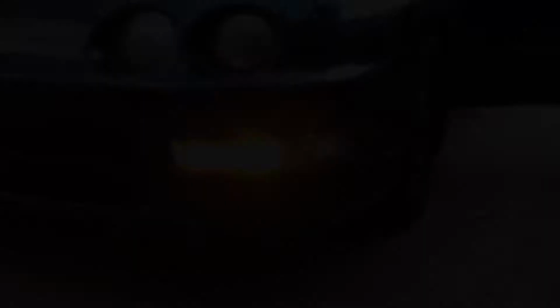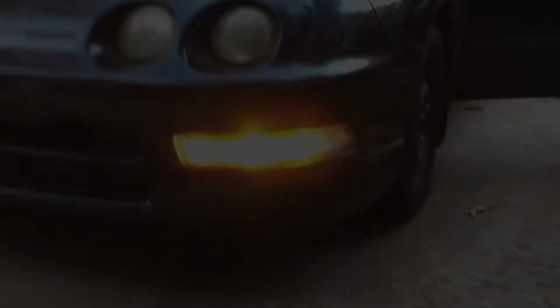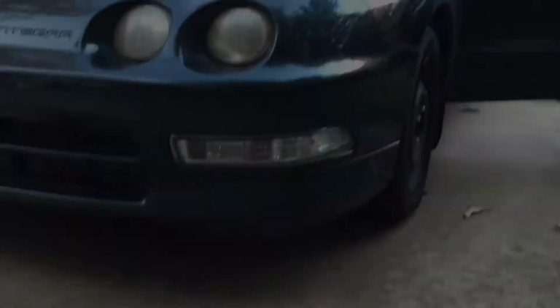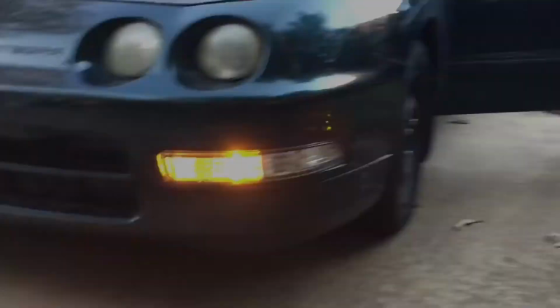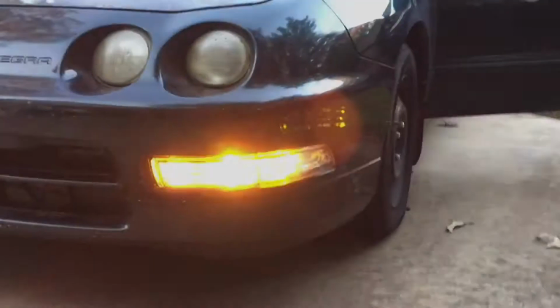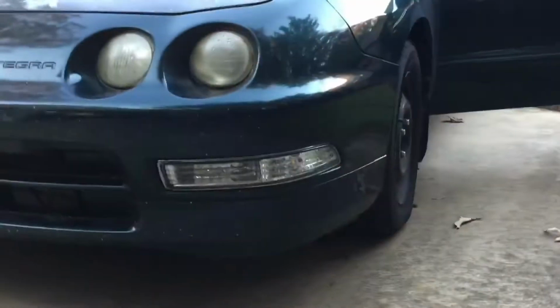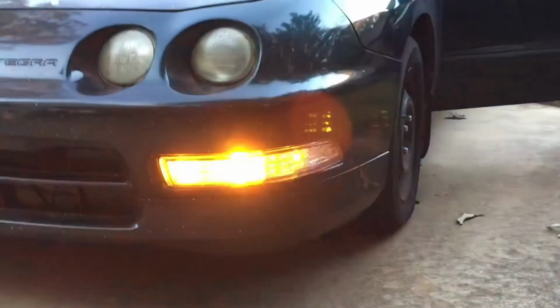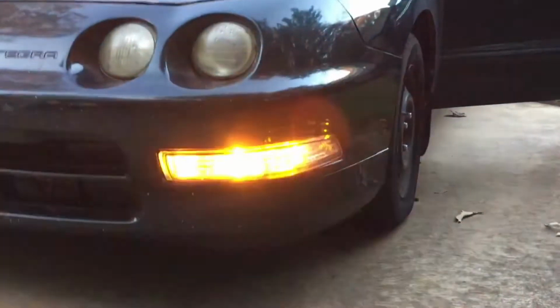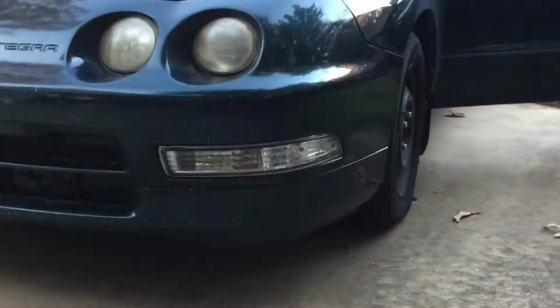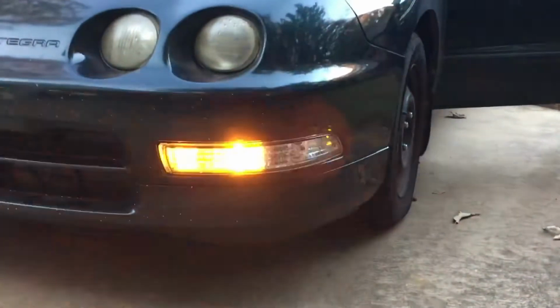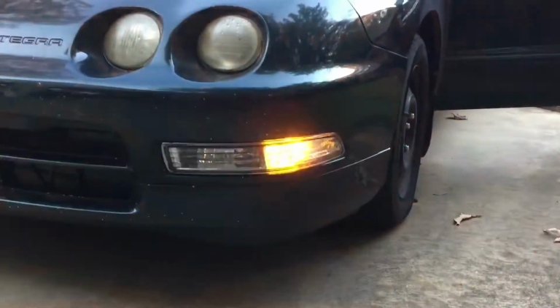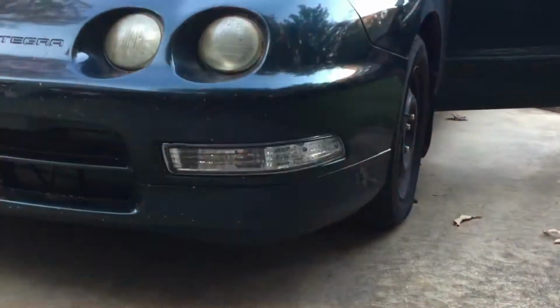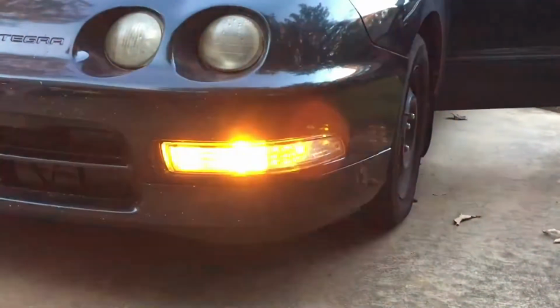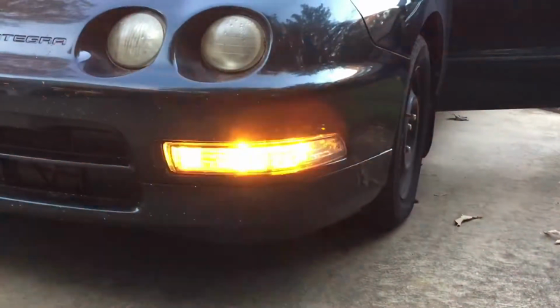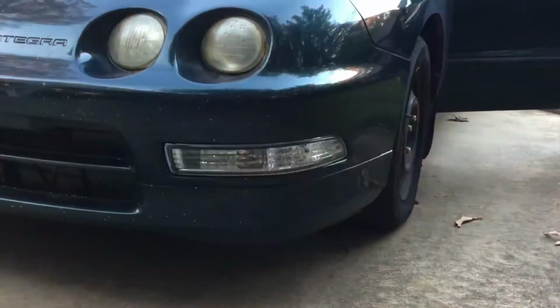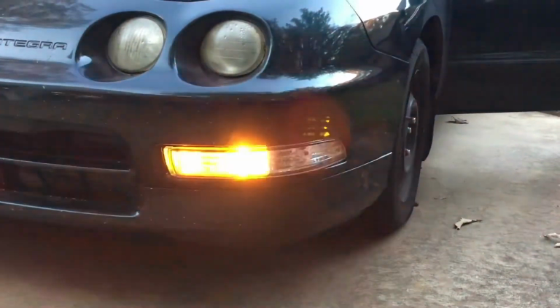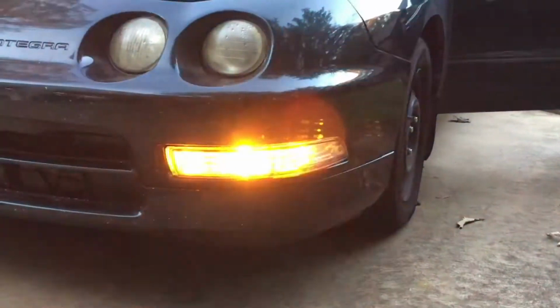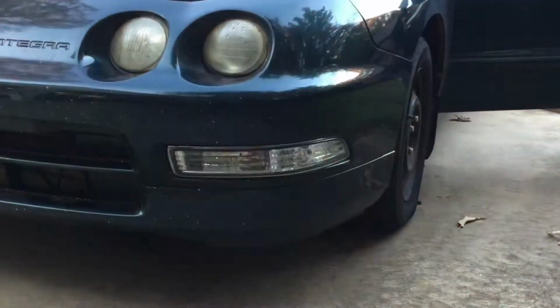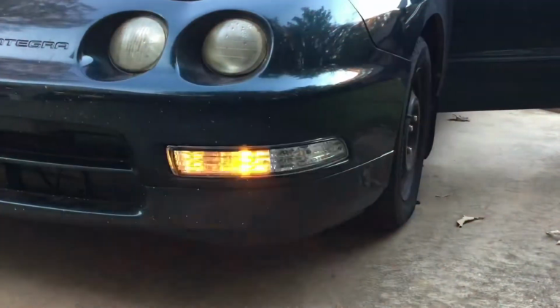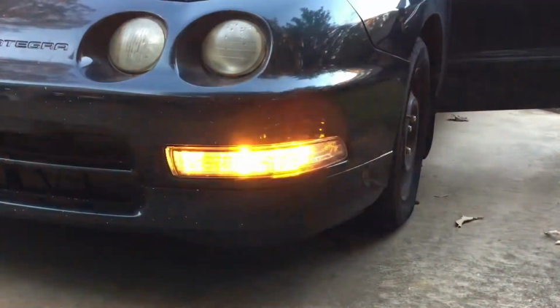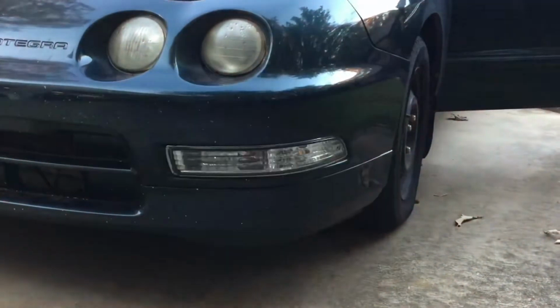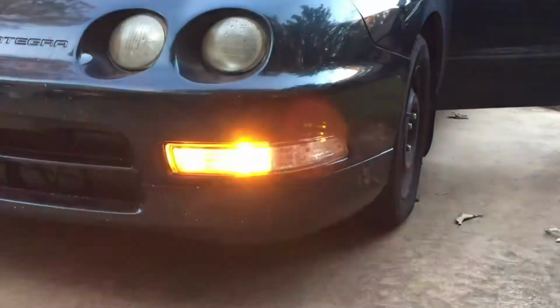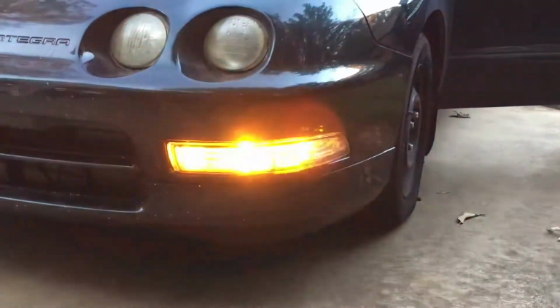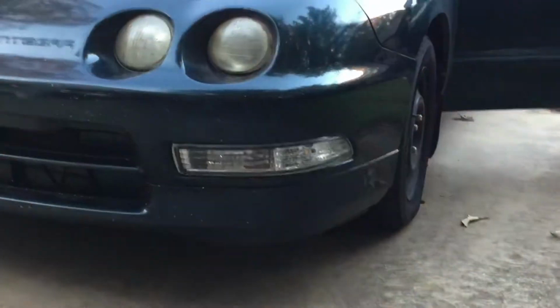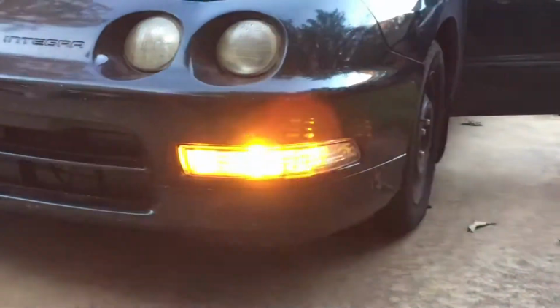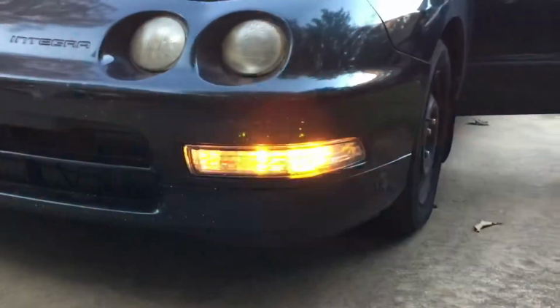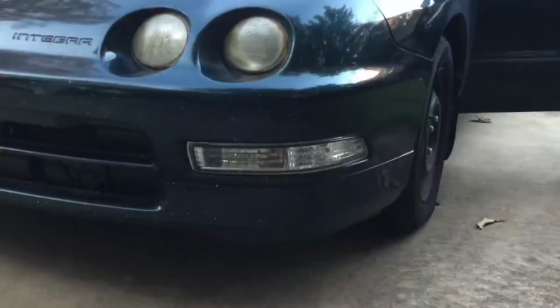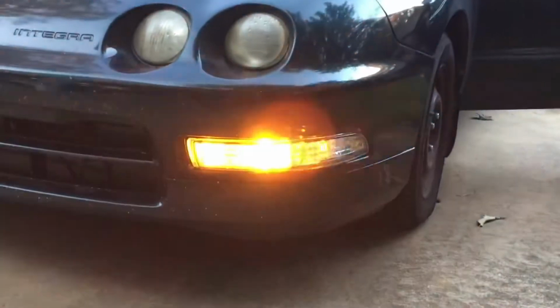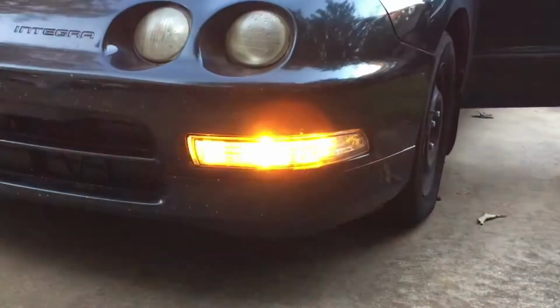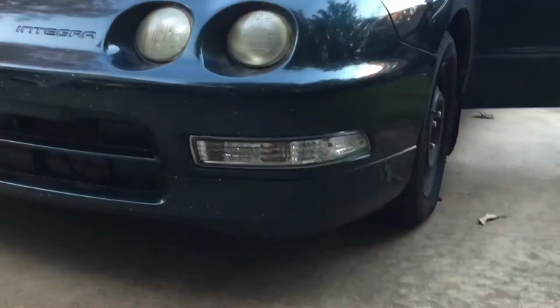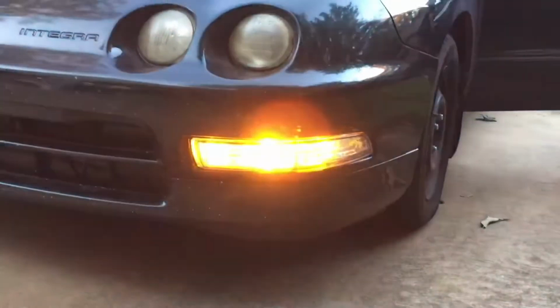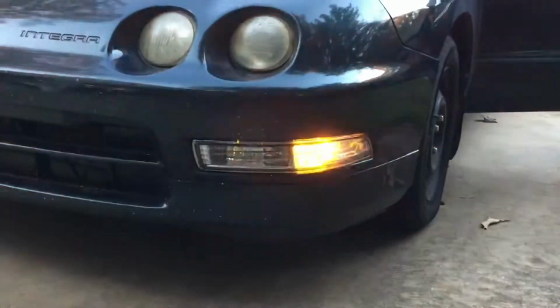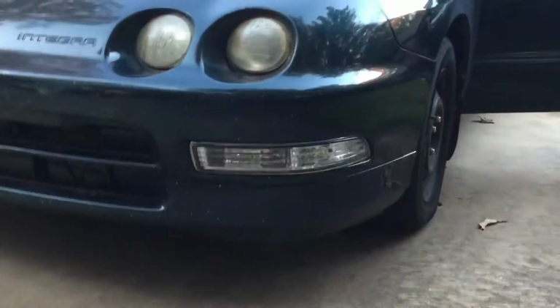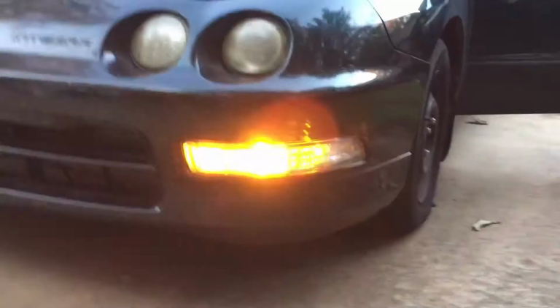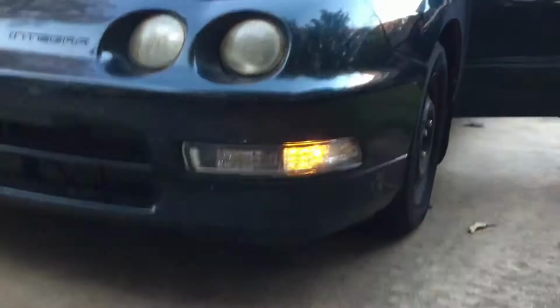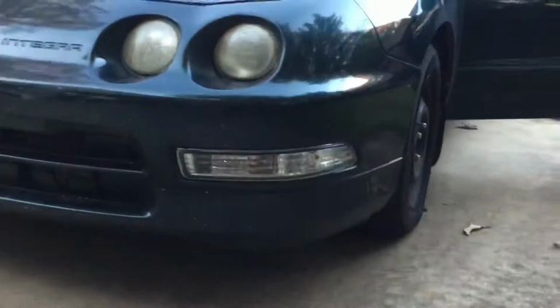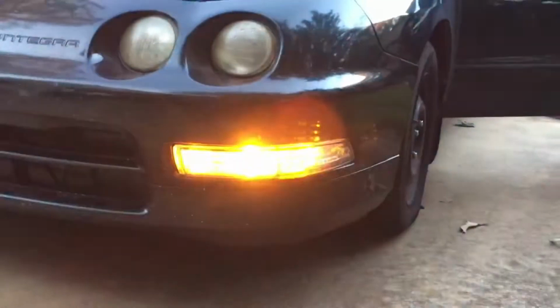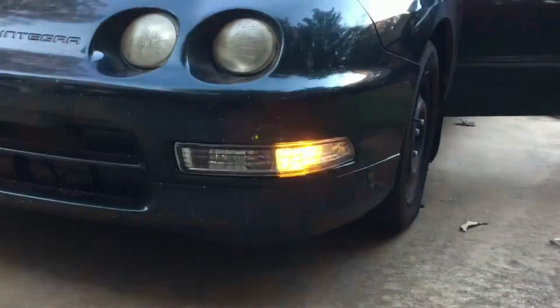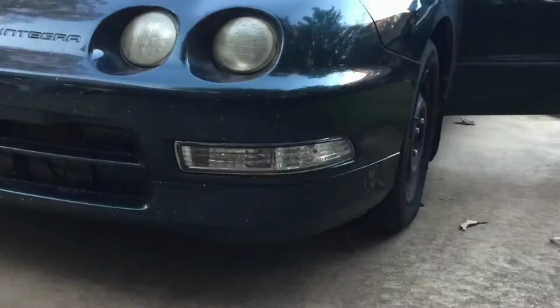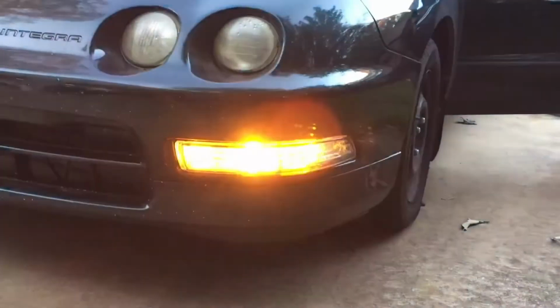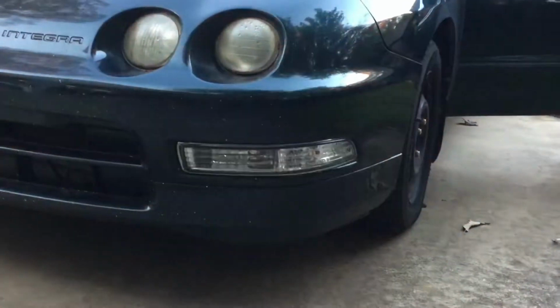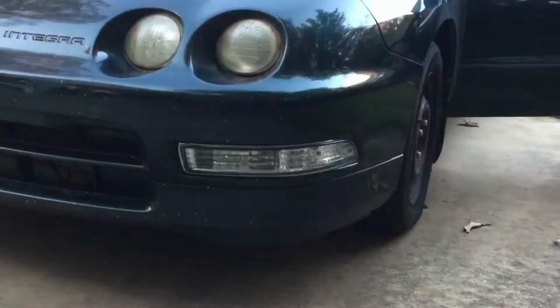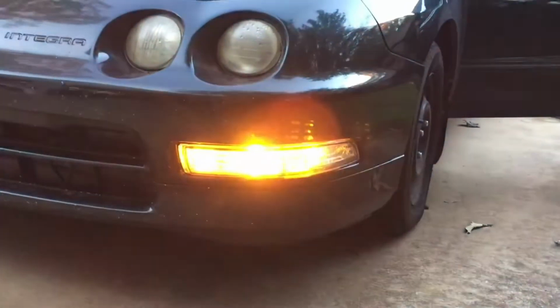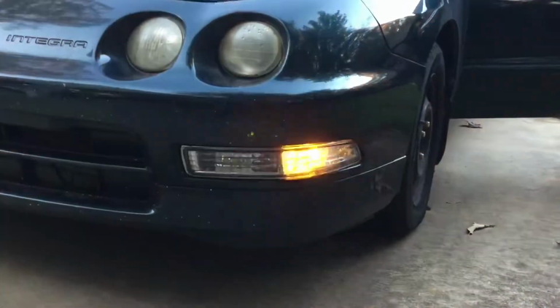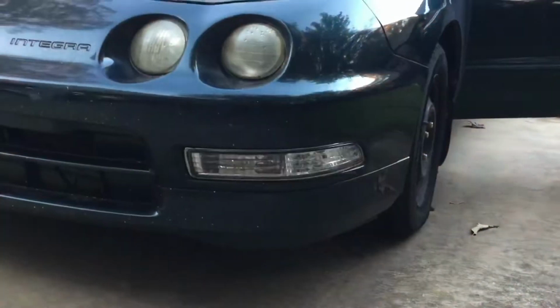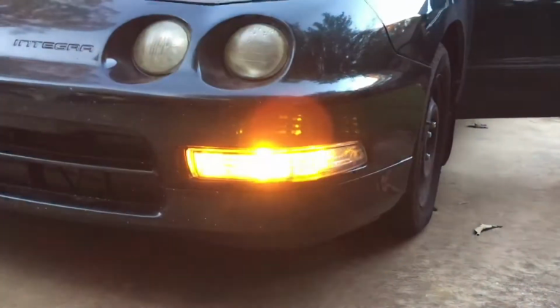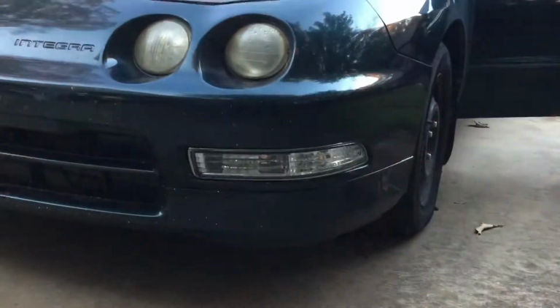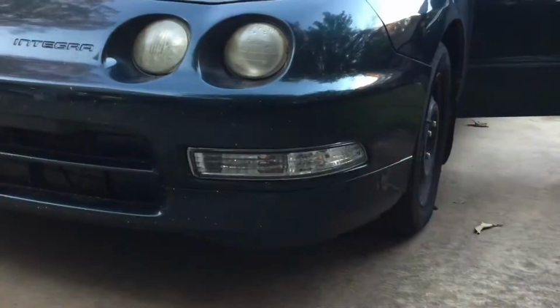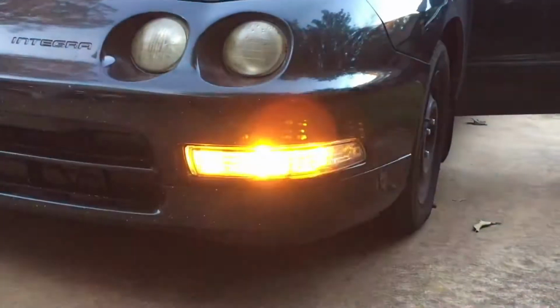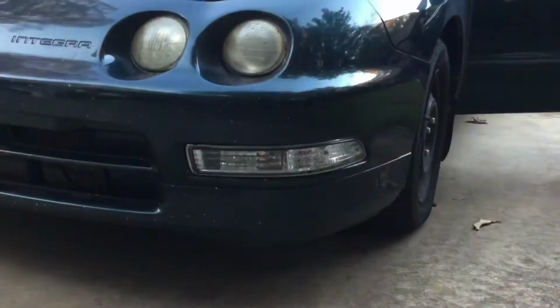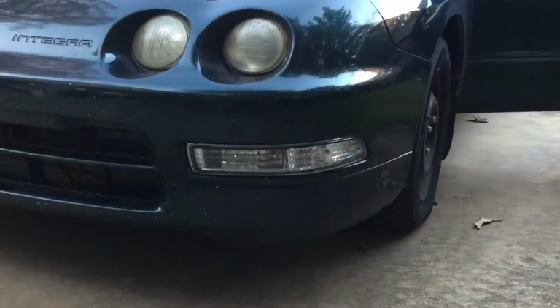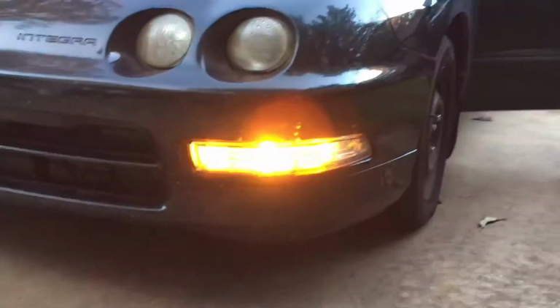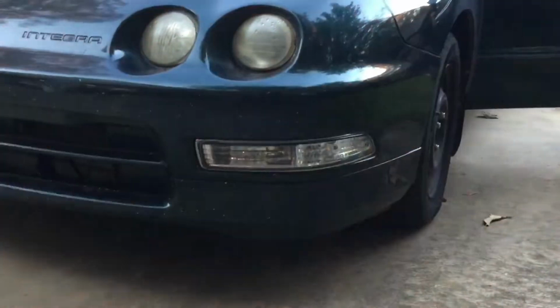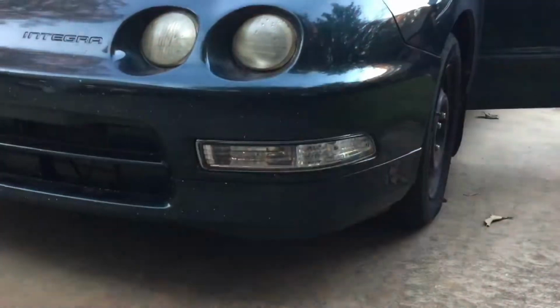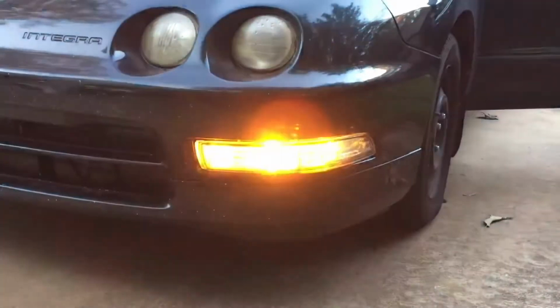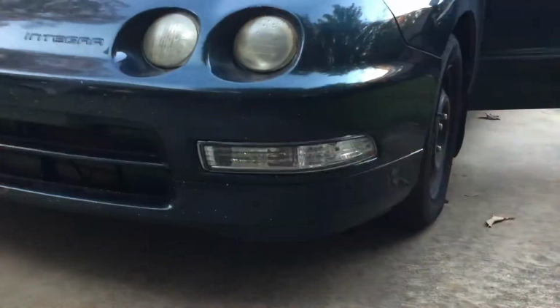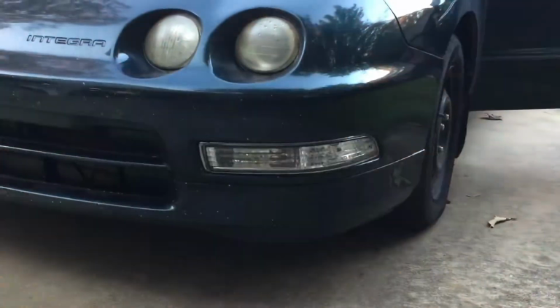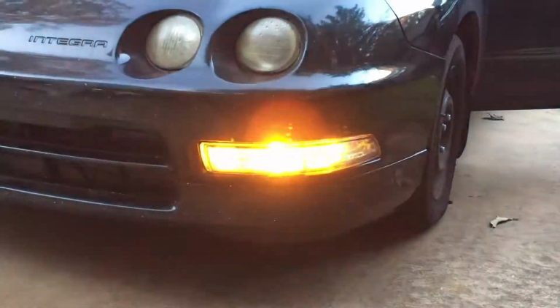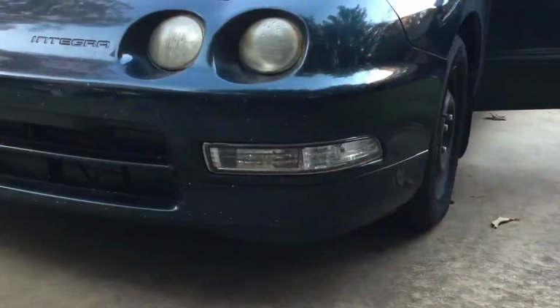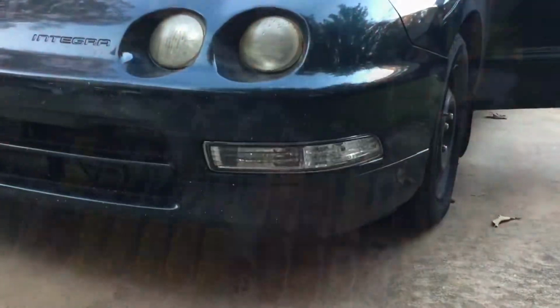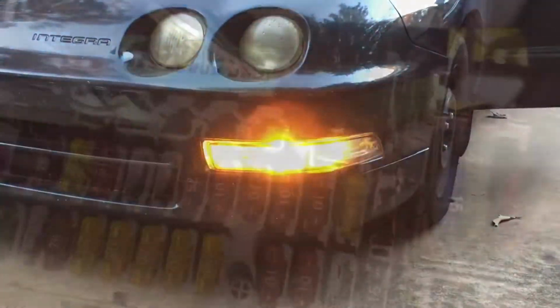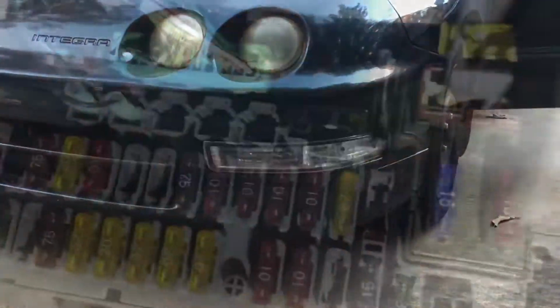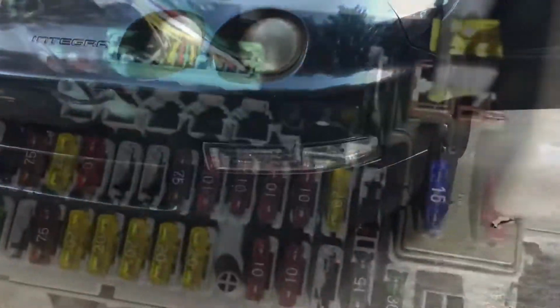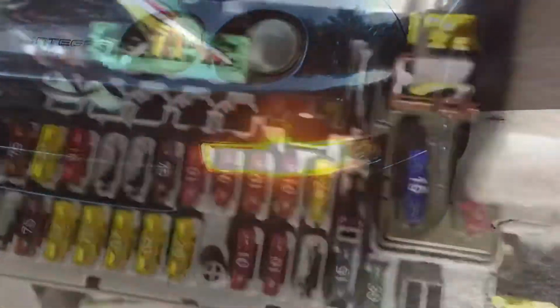So real quick — Acura Integra's got the hyper blink going, right? So you're trying to figure out how to fix that. Let me show you.